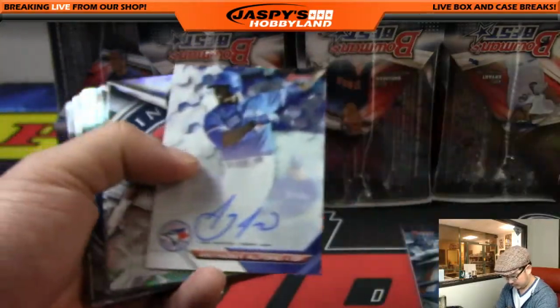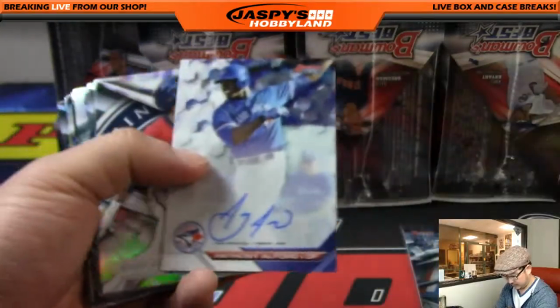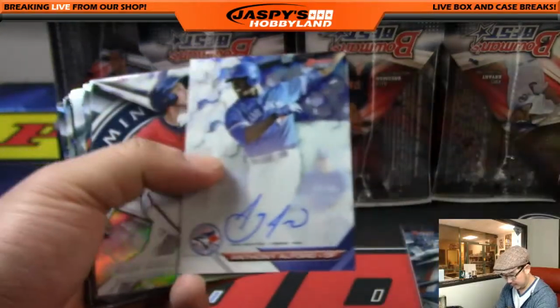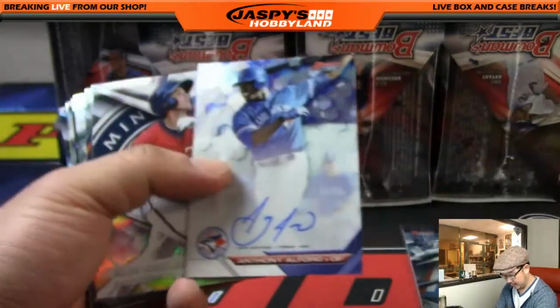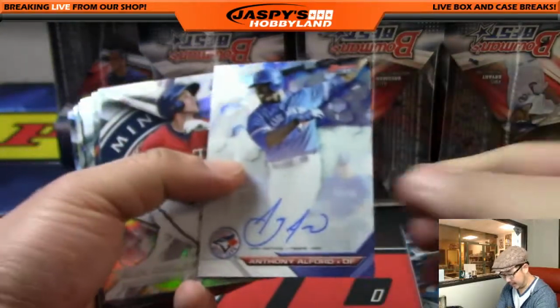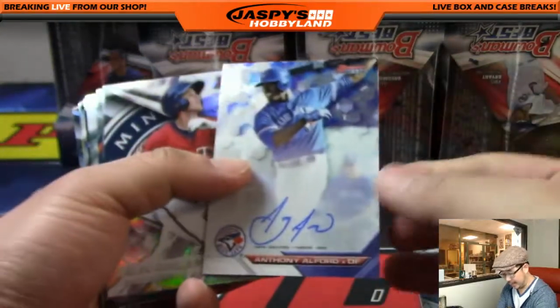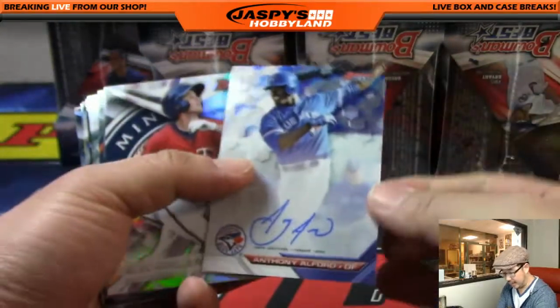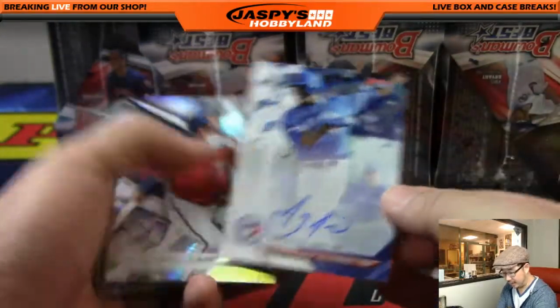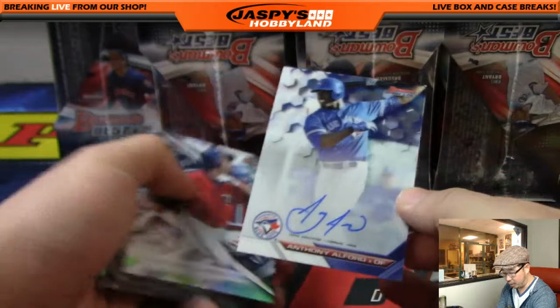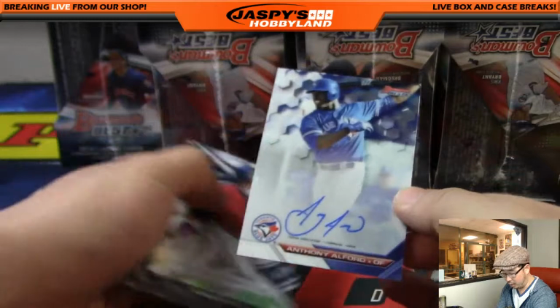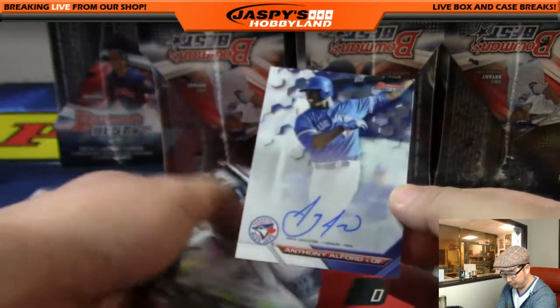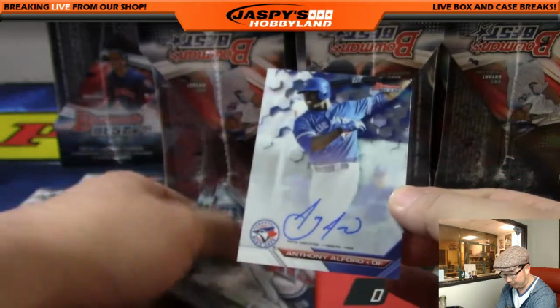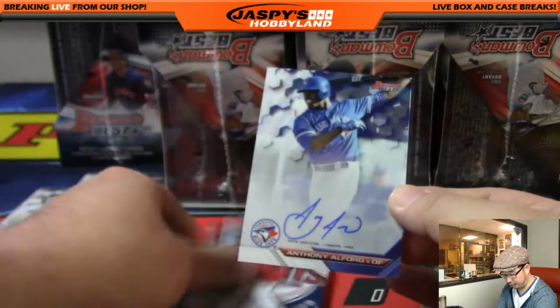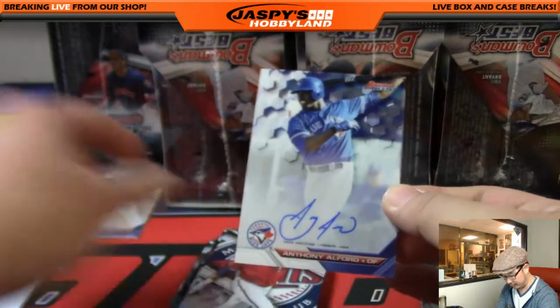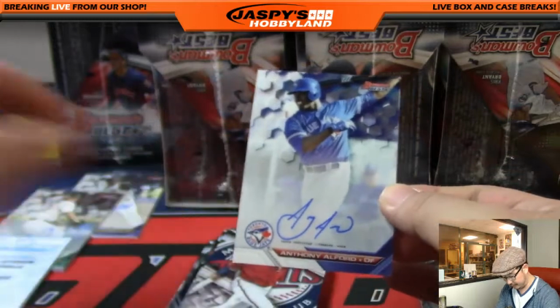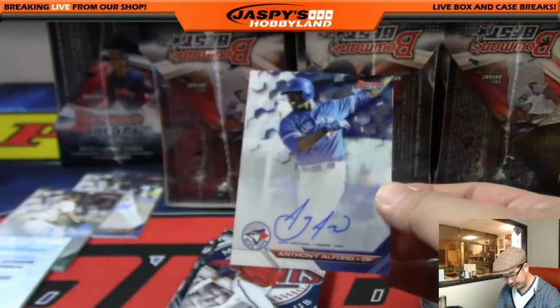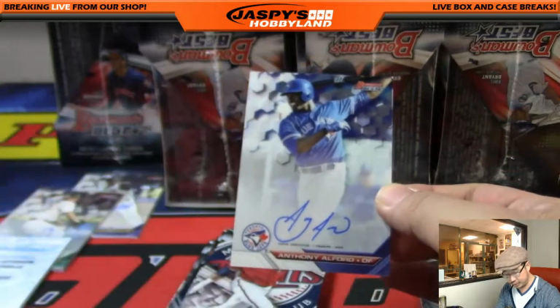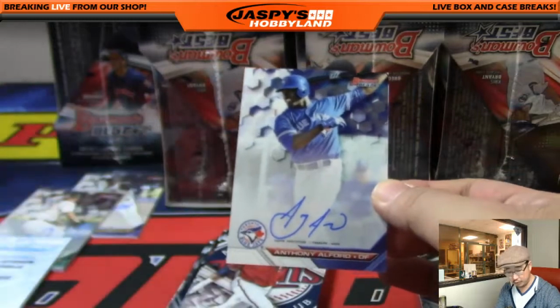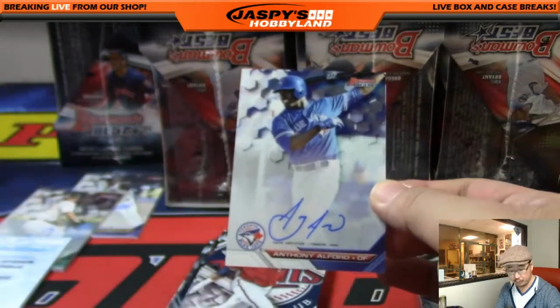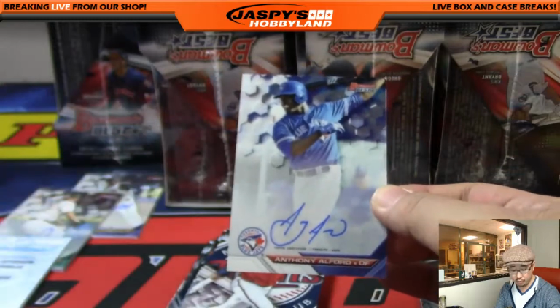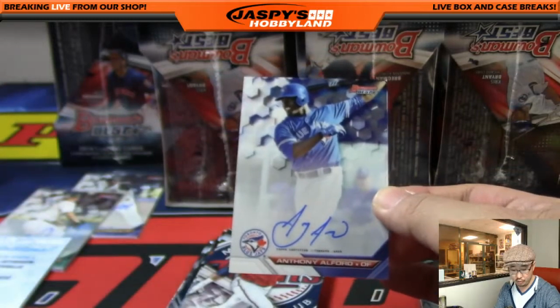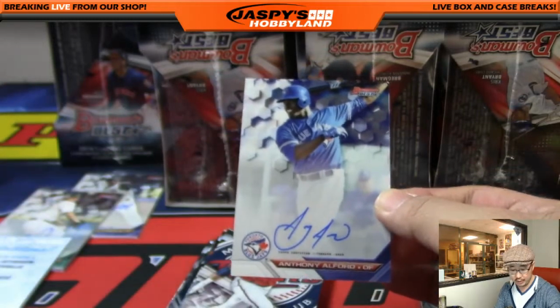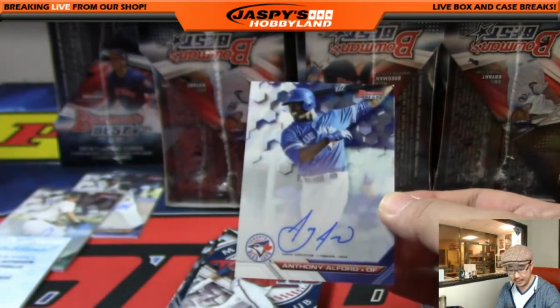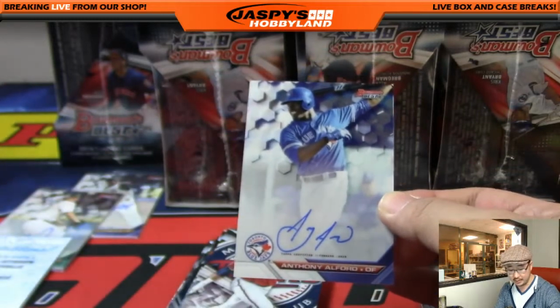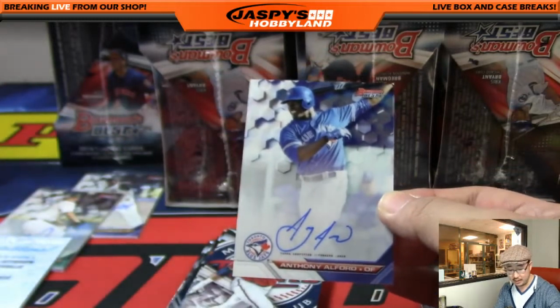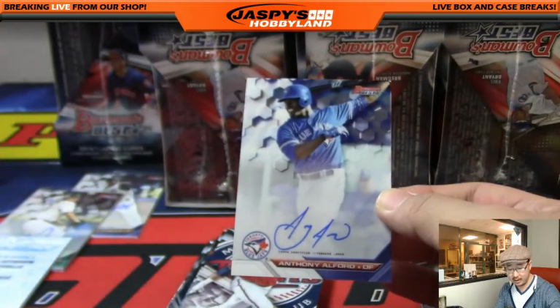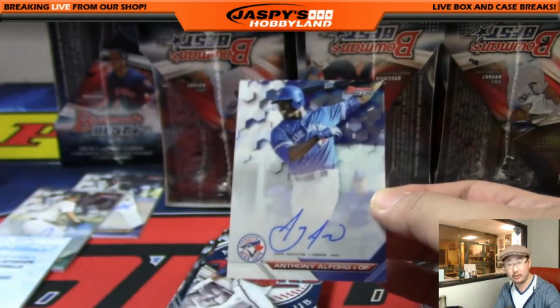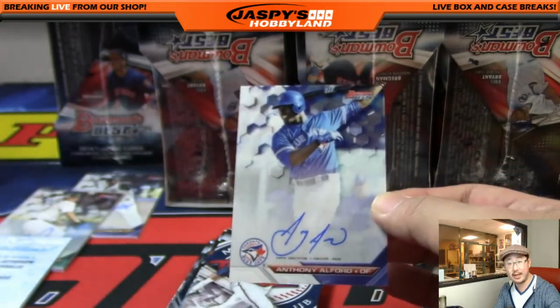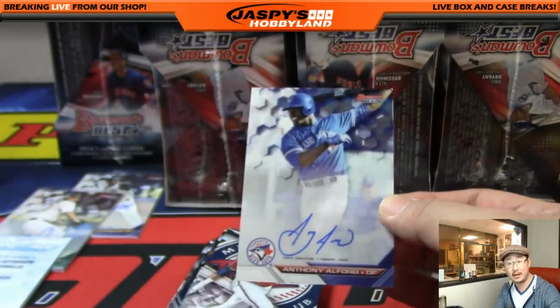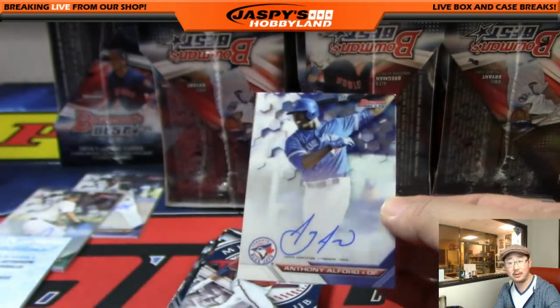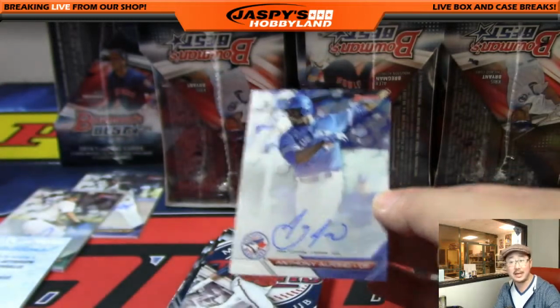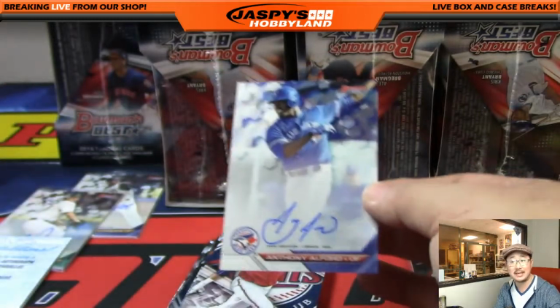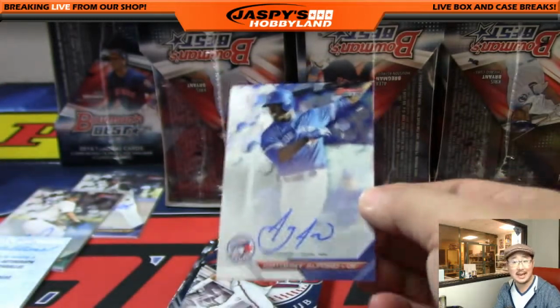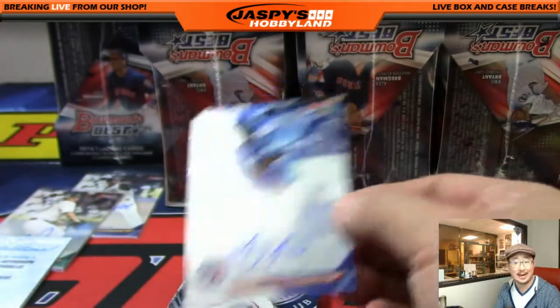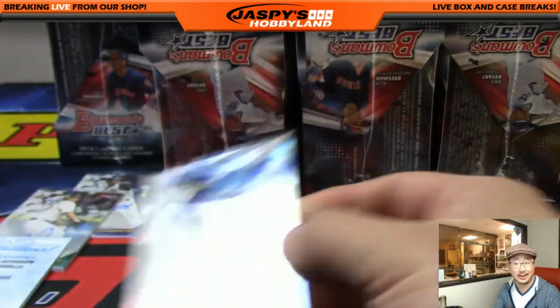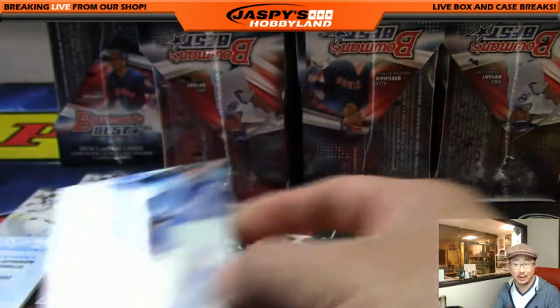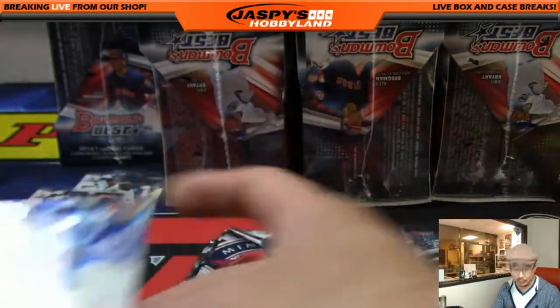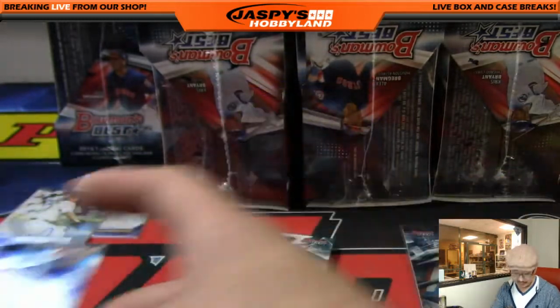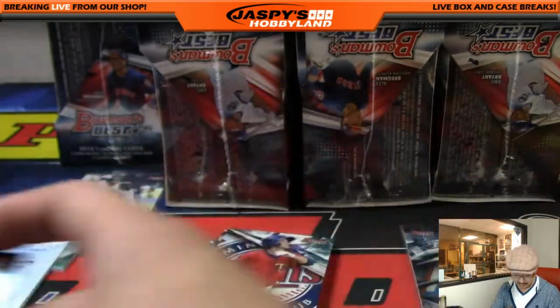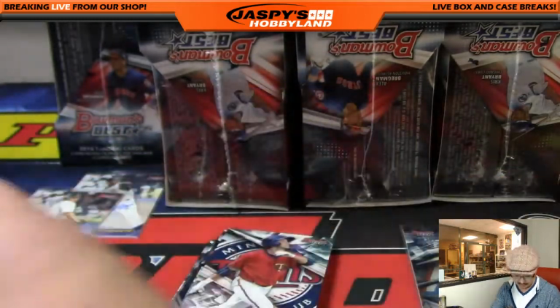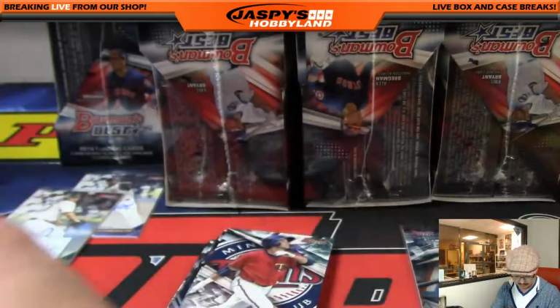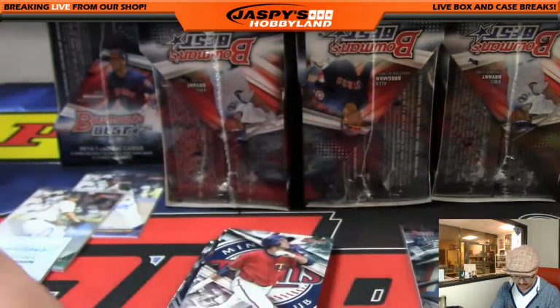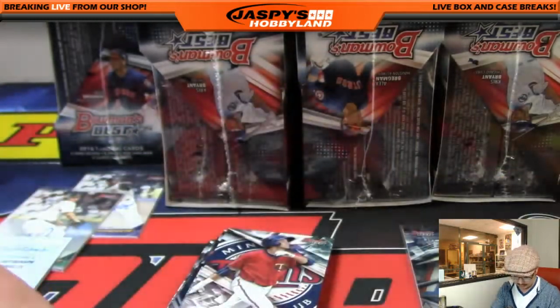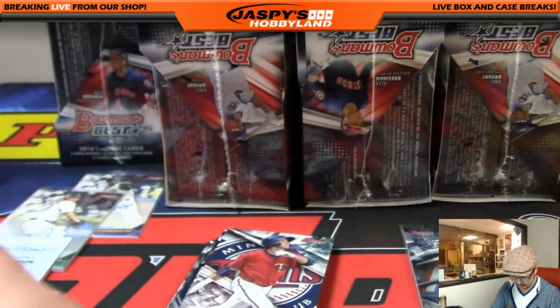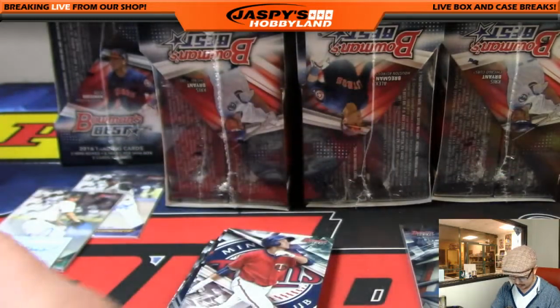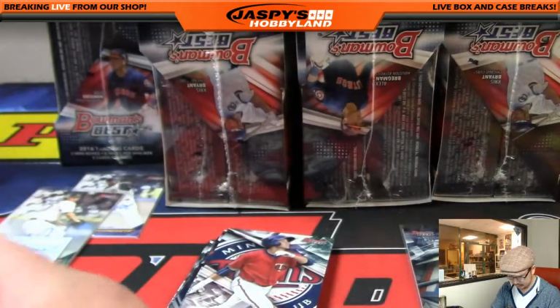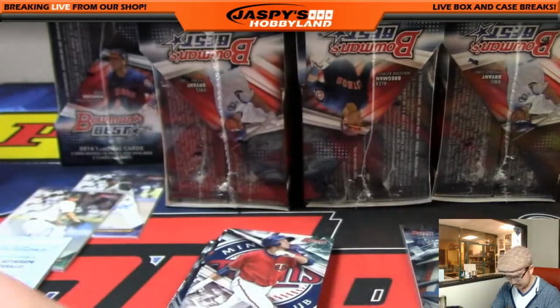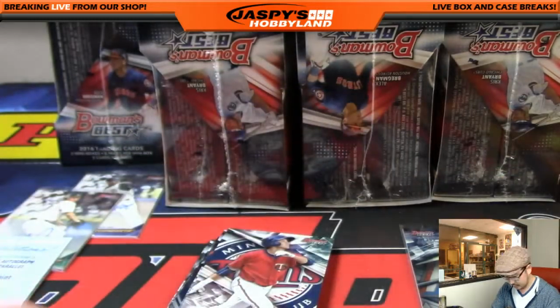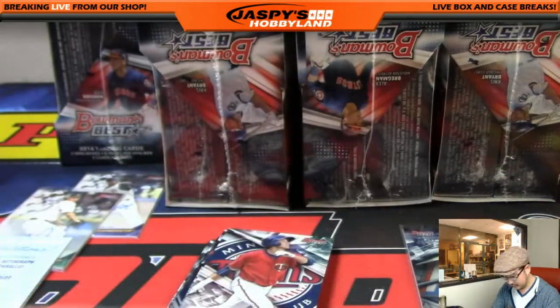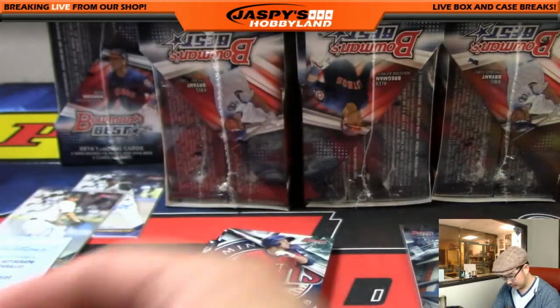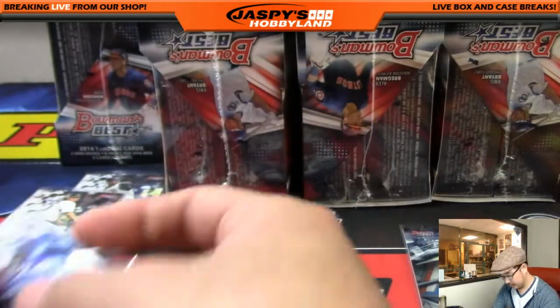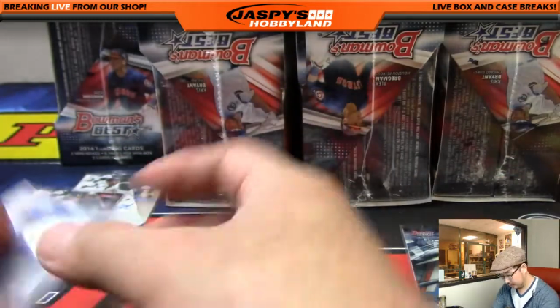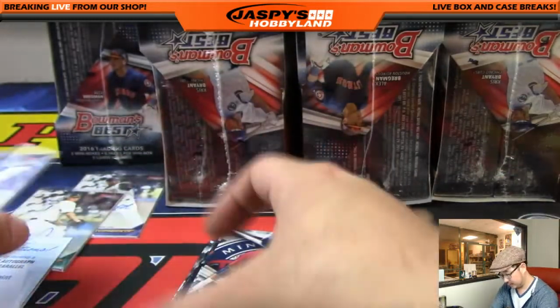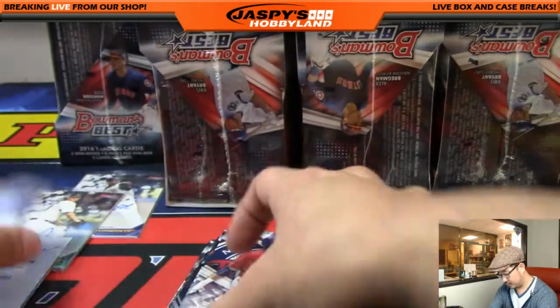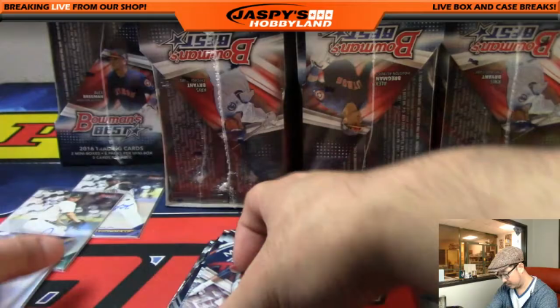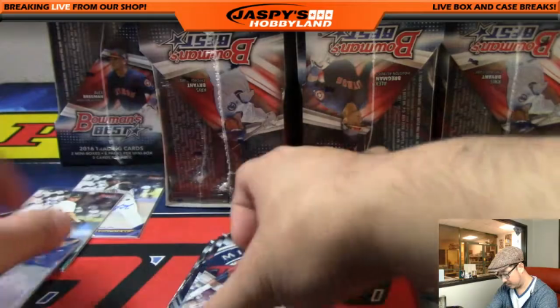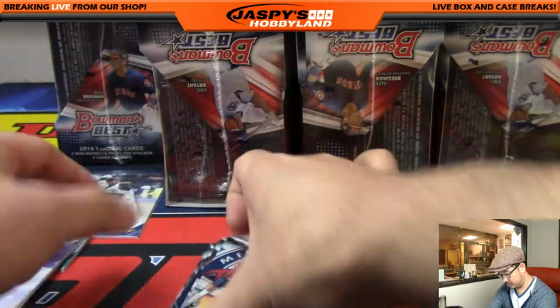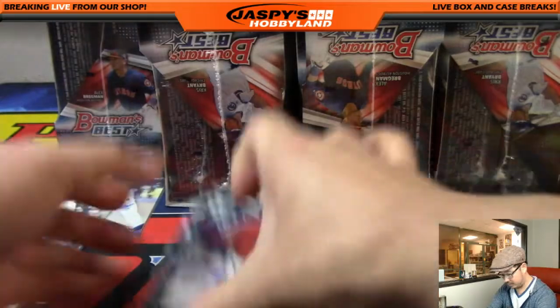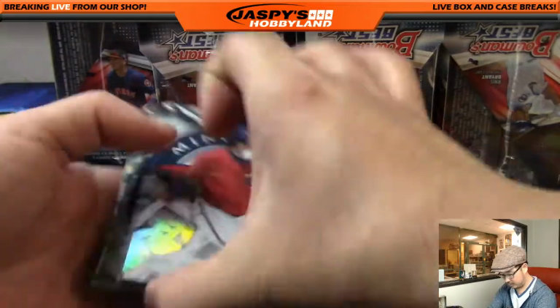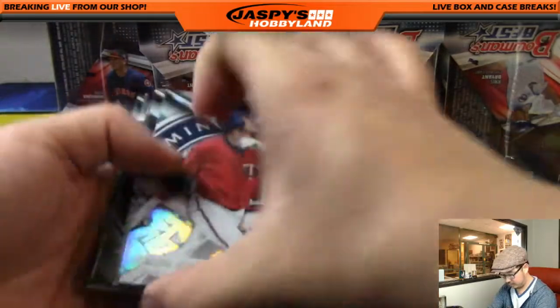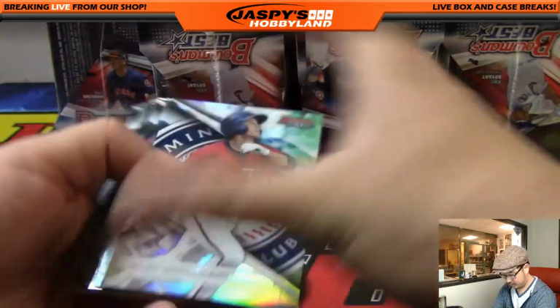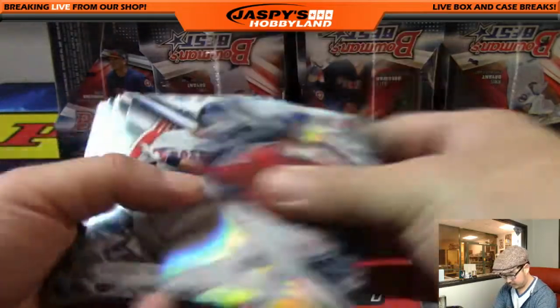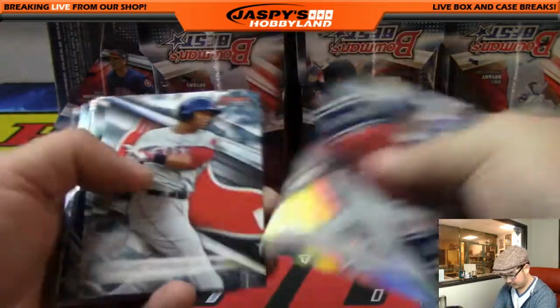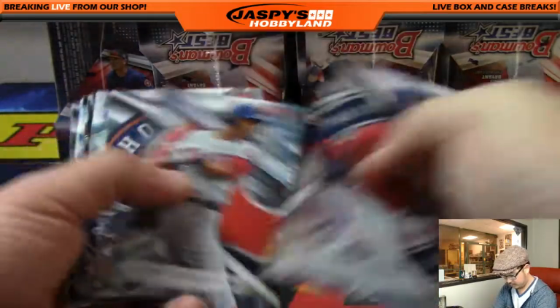Anthony Alford is your Blue Jays auto — that goes out to Andy Owens. We're down to three left.